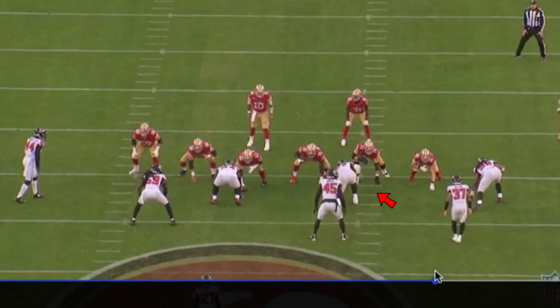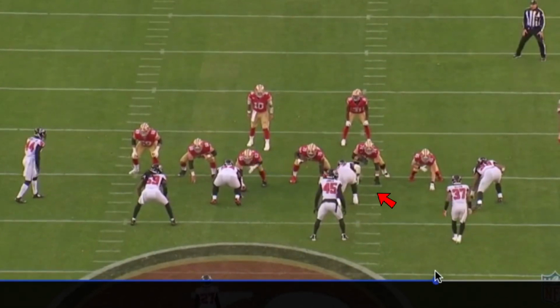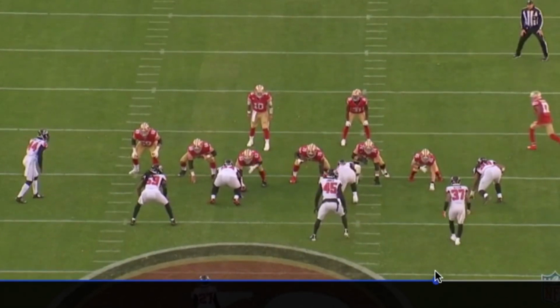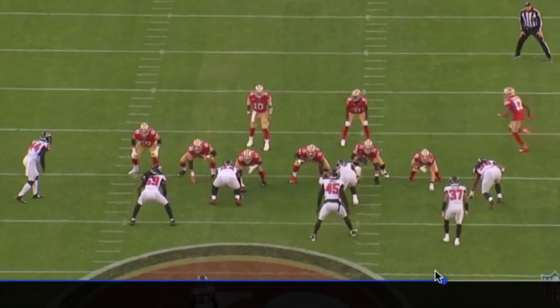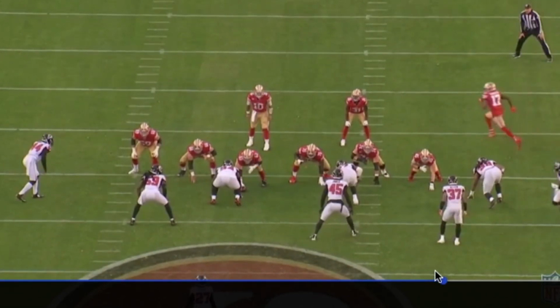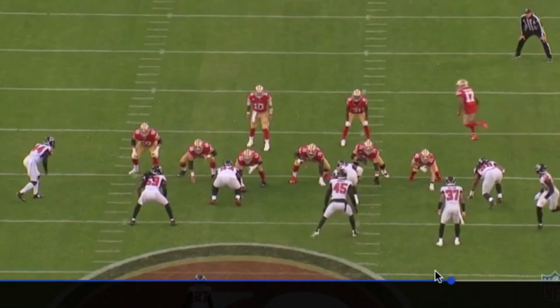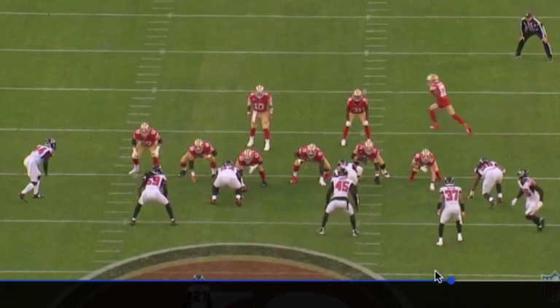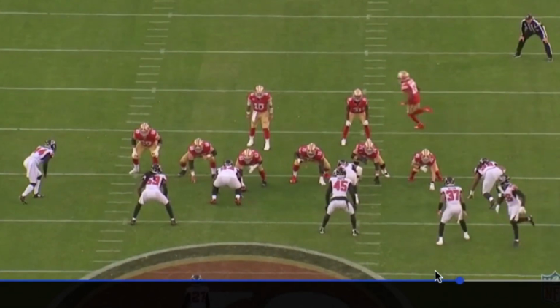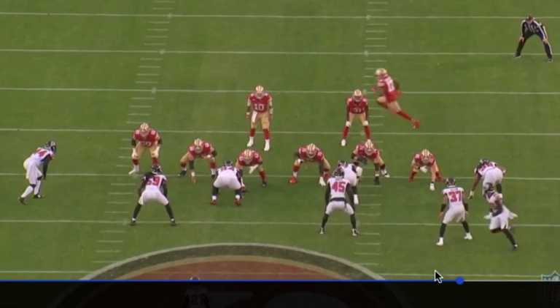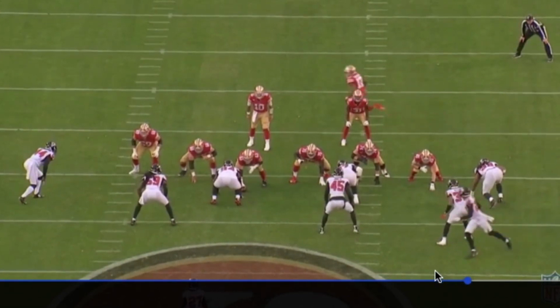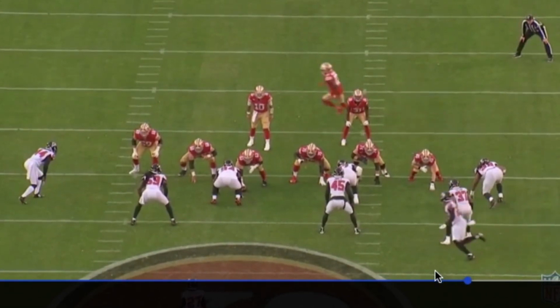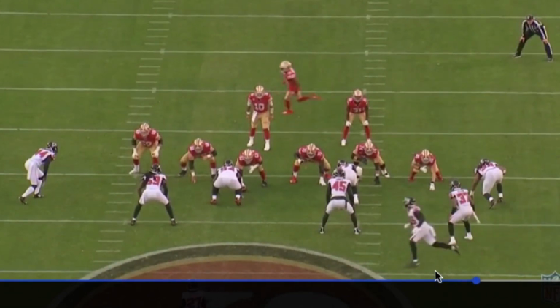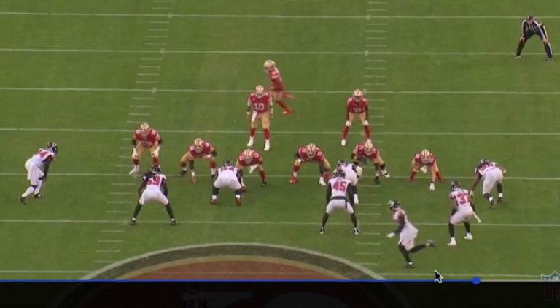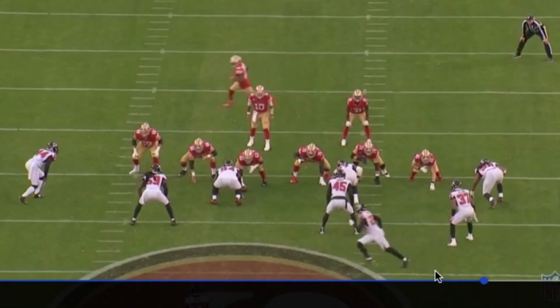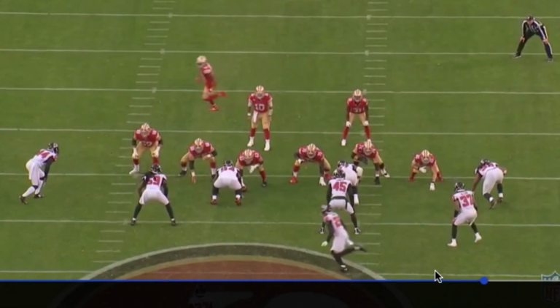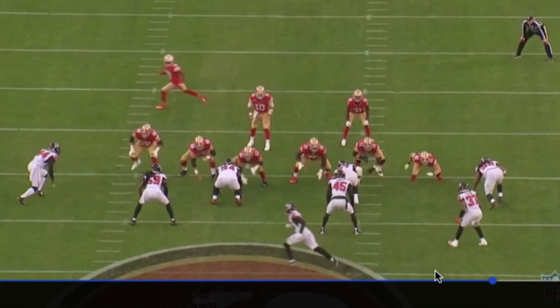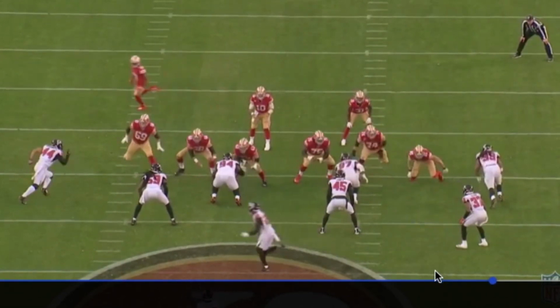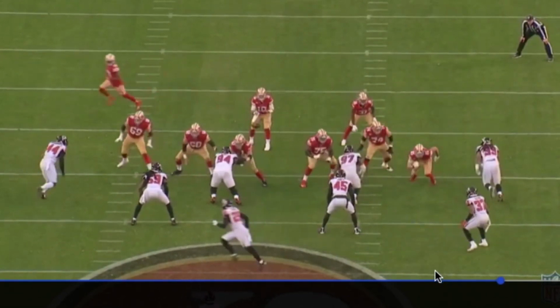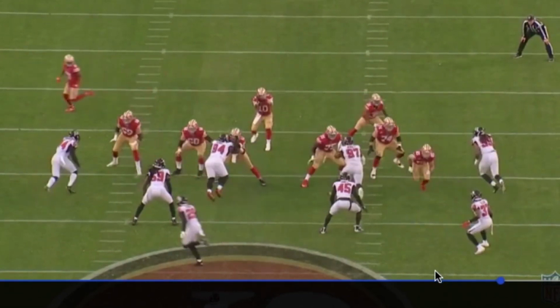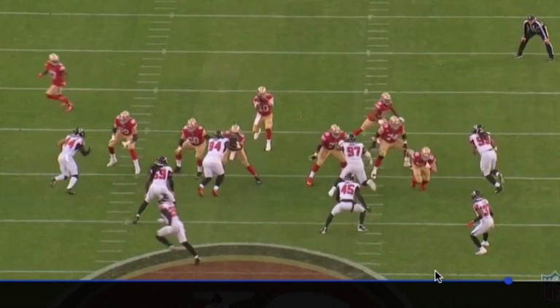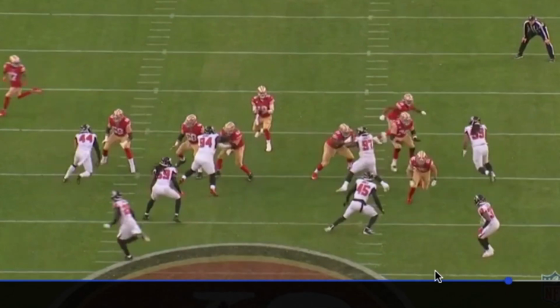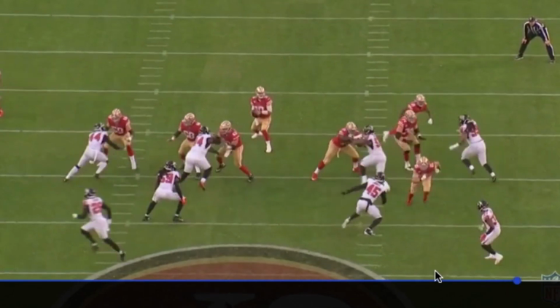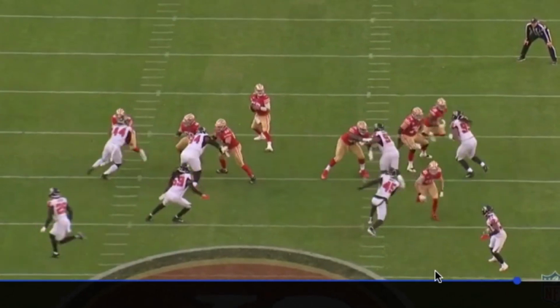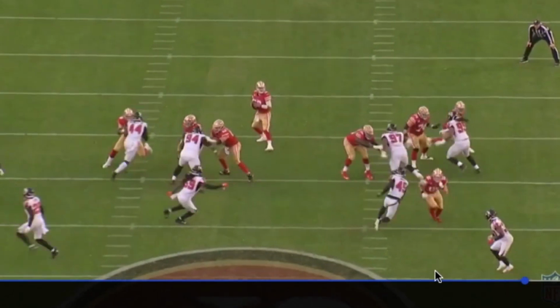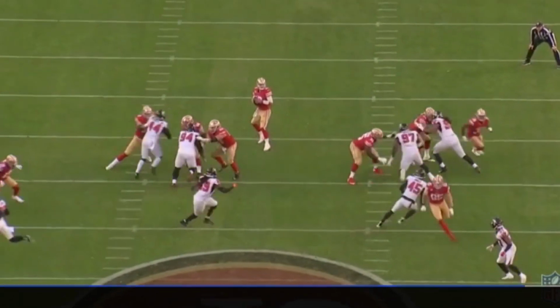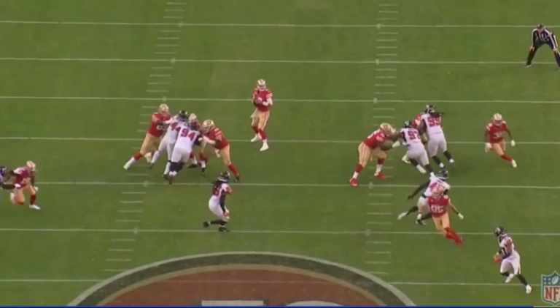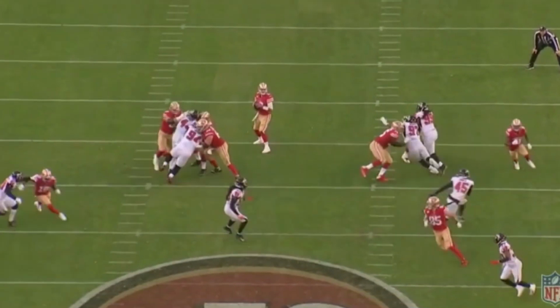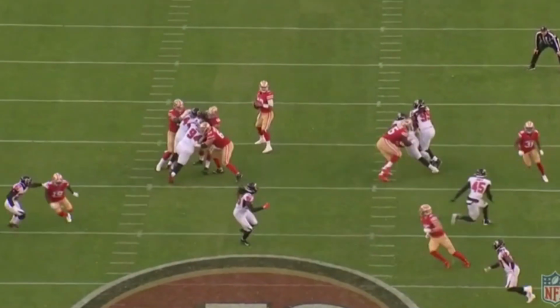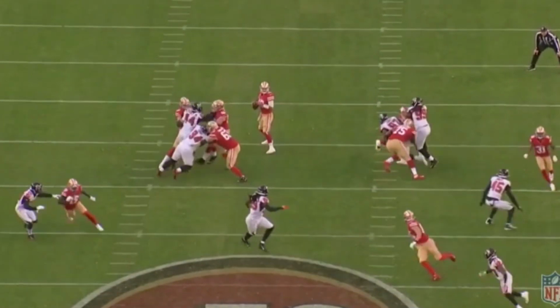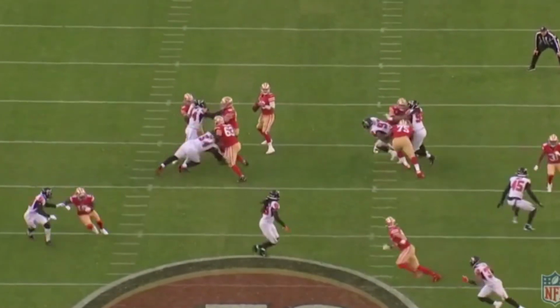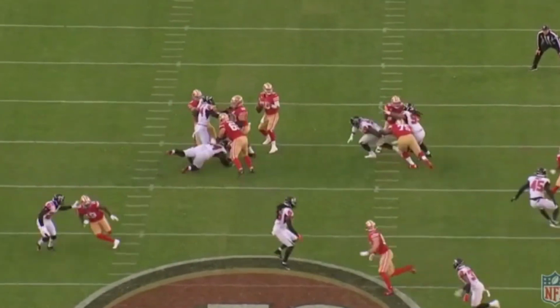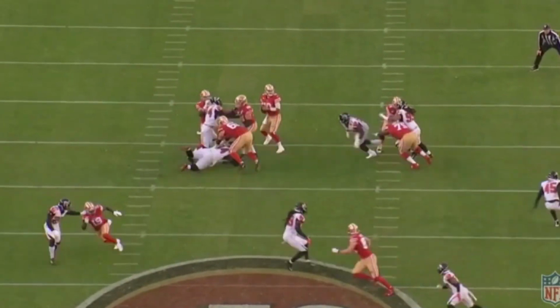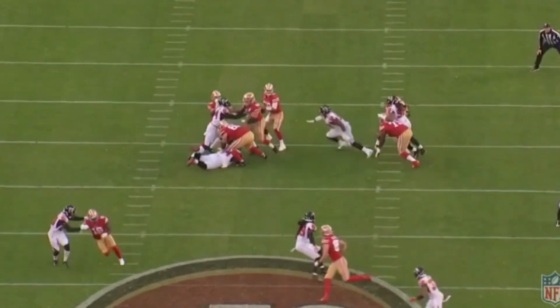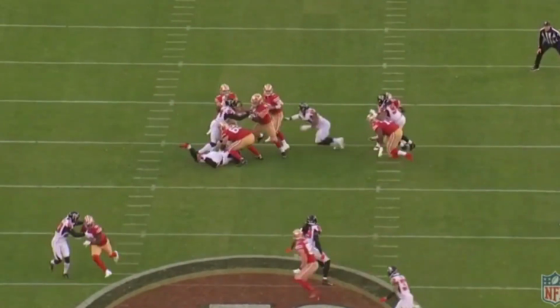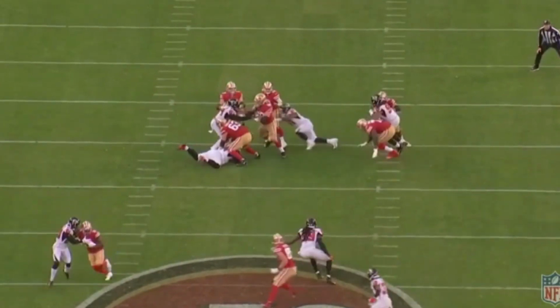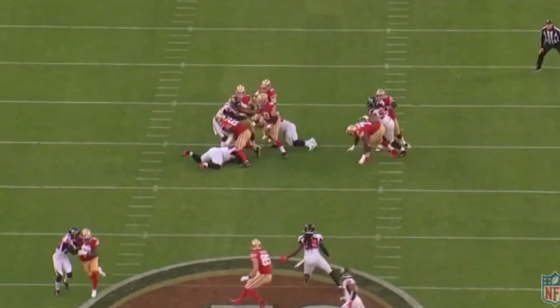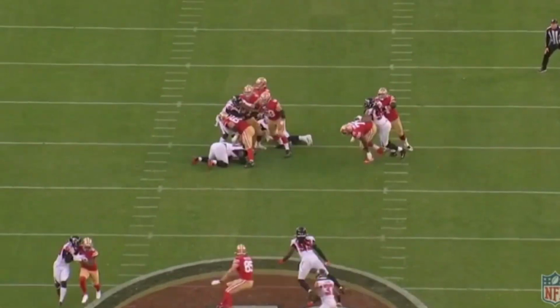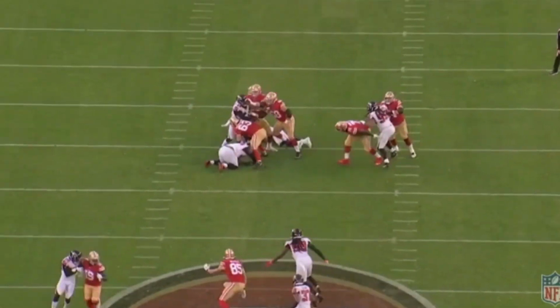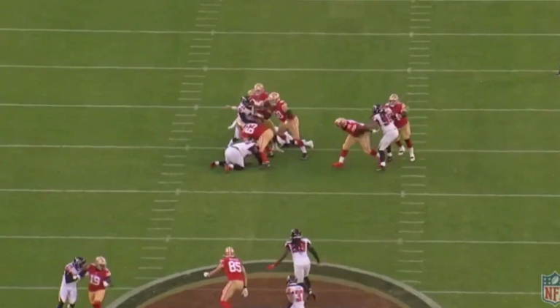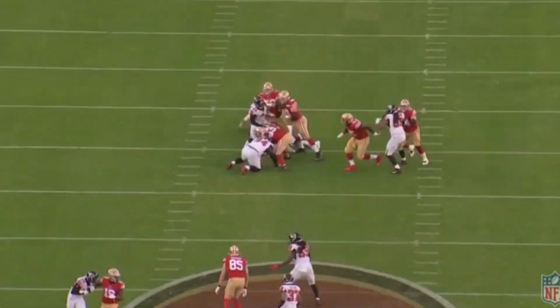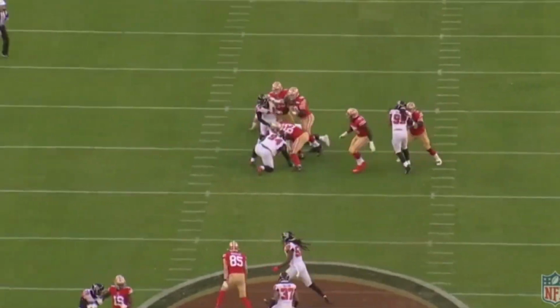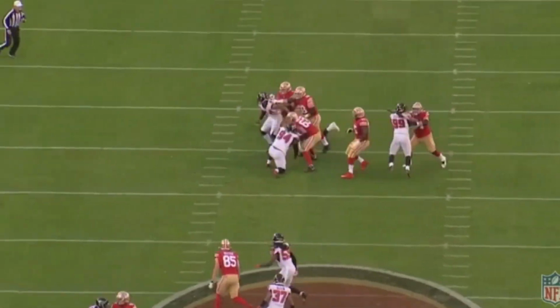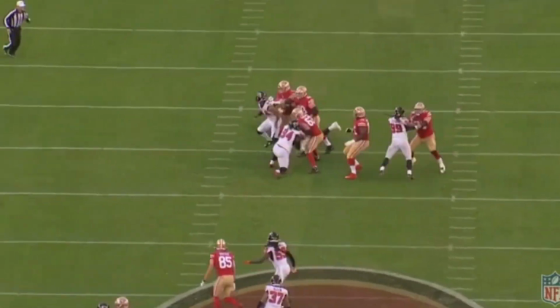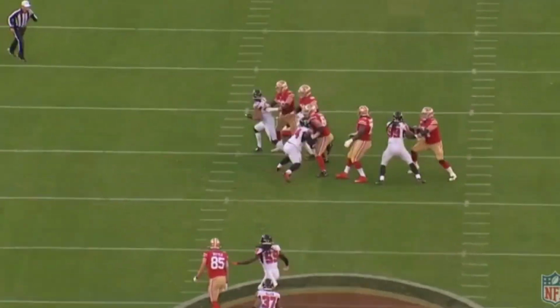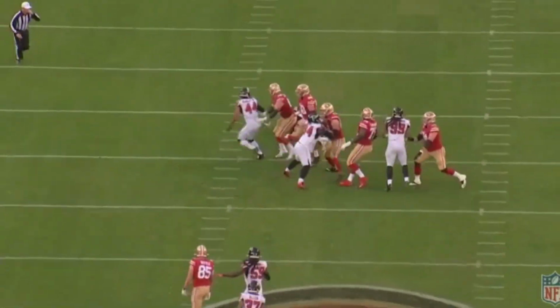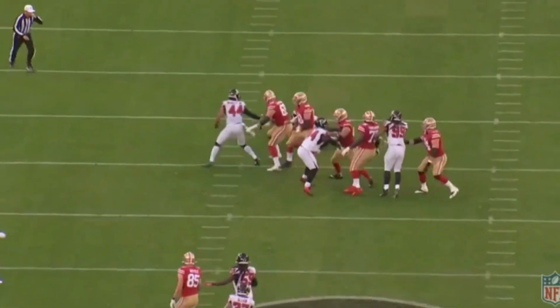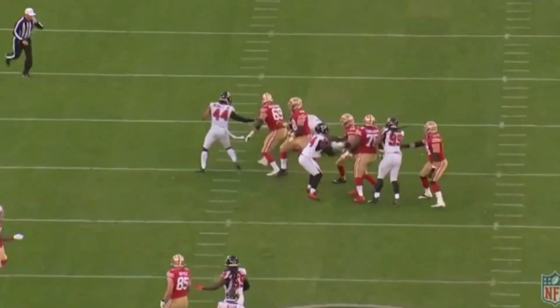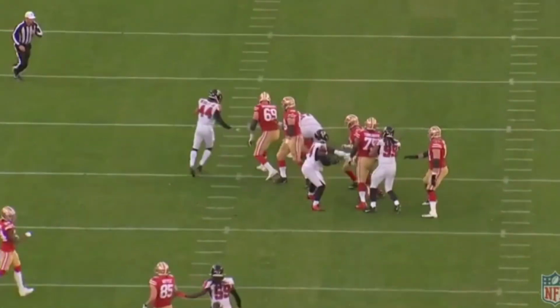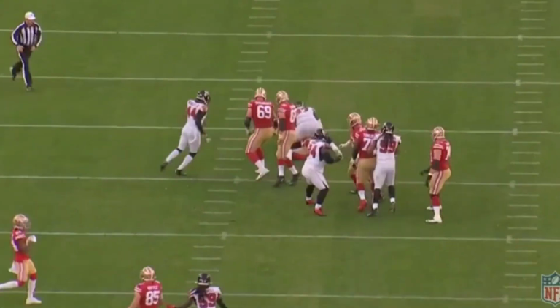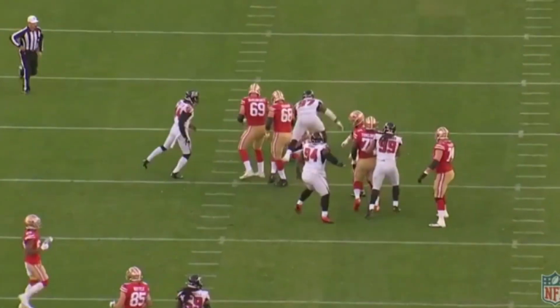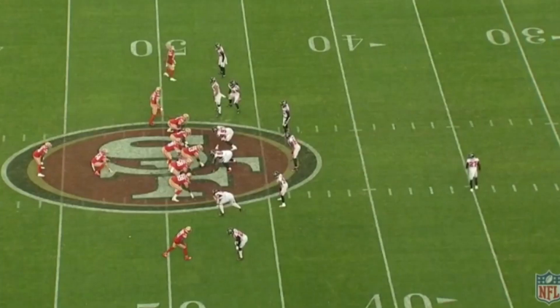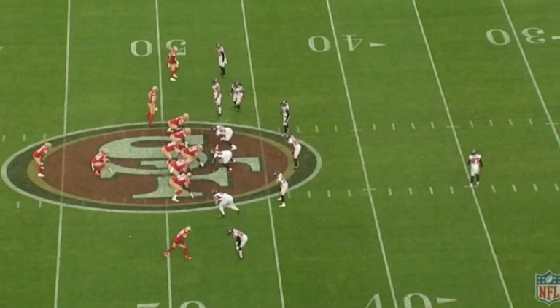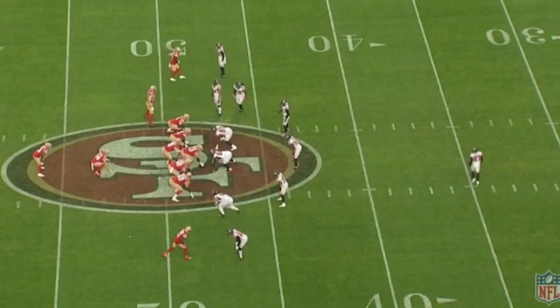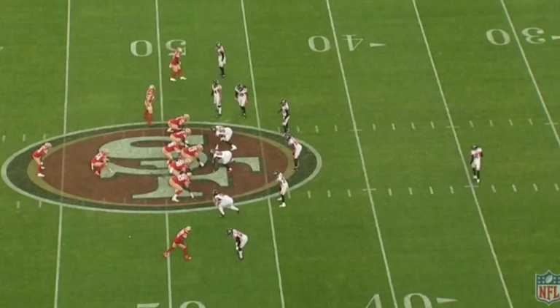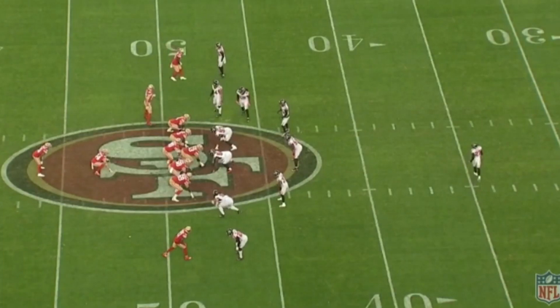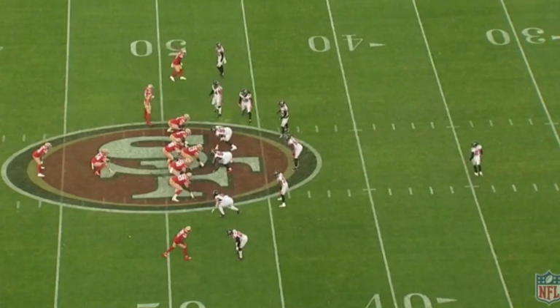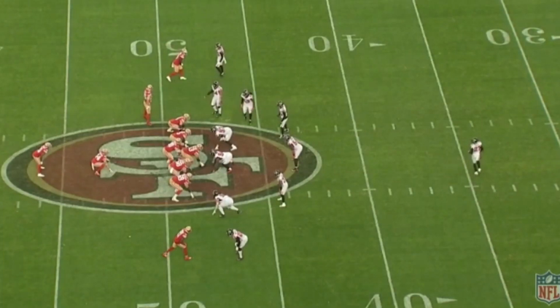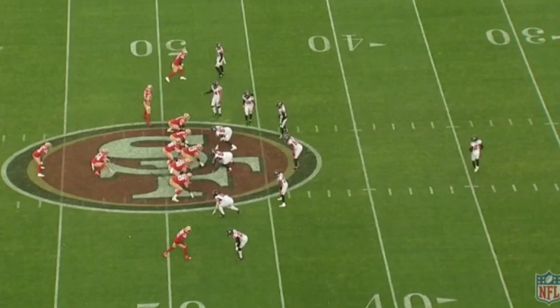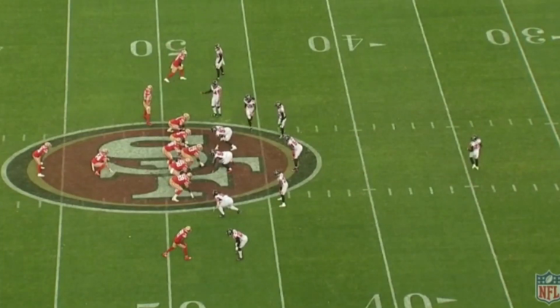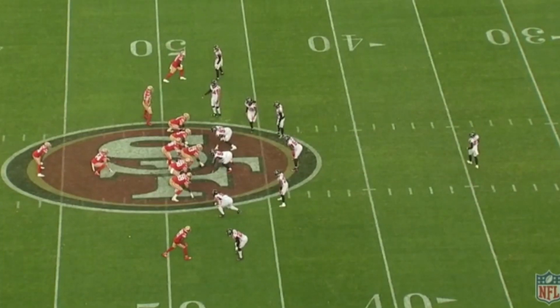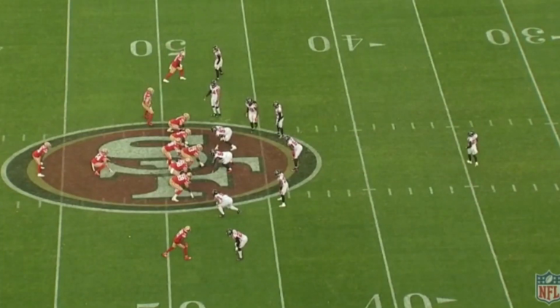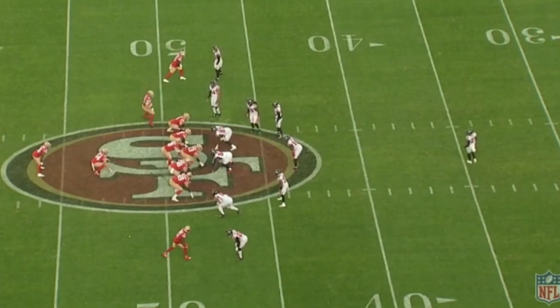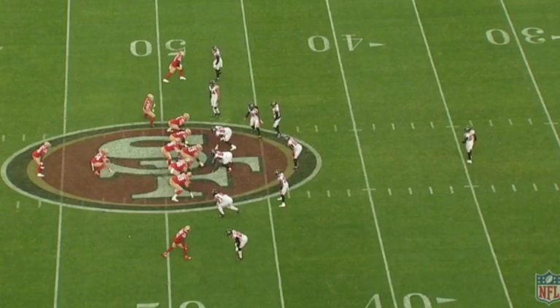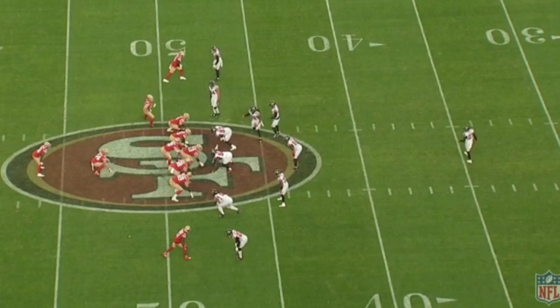Look at this move he puts on him — the hand move. Wham, wham. Quick move, then bang. Accelerates, gets to the quarterback, sacks Jimmy G.